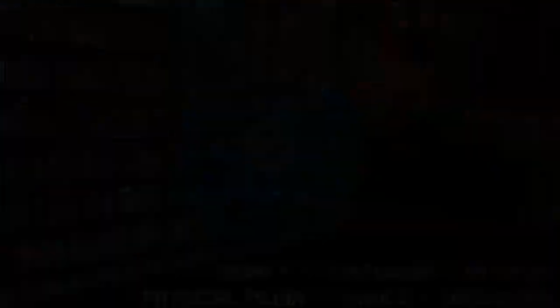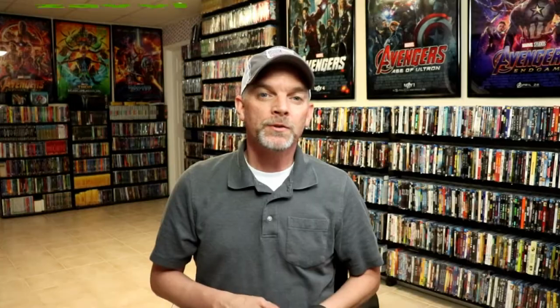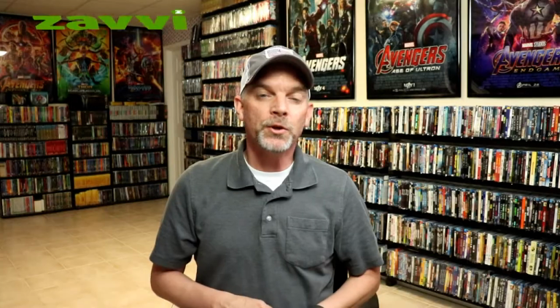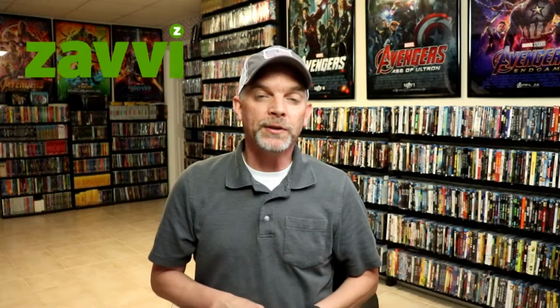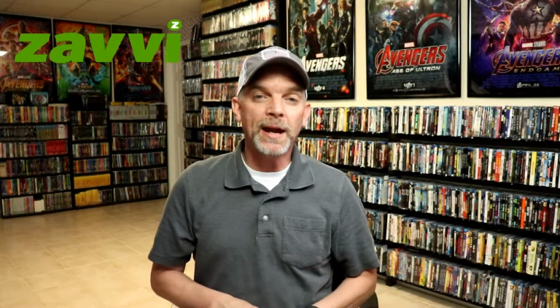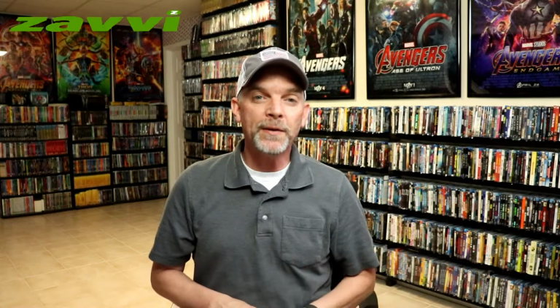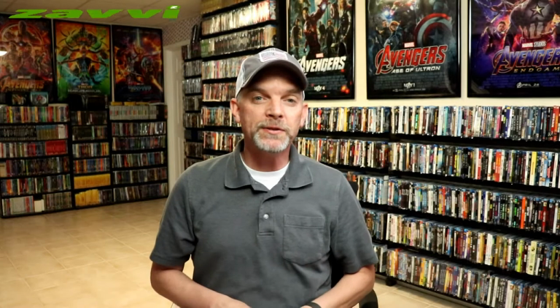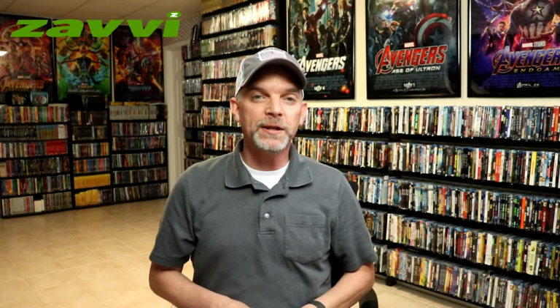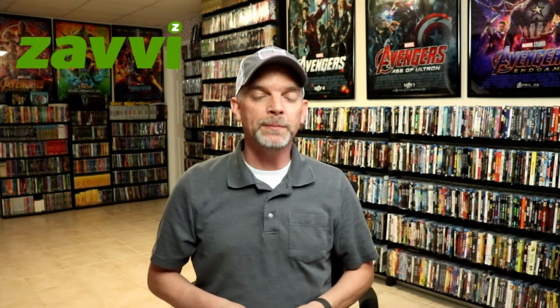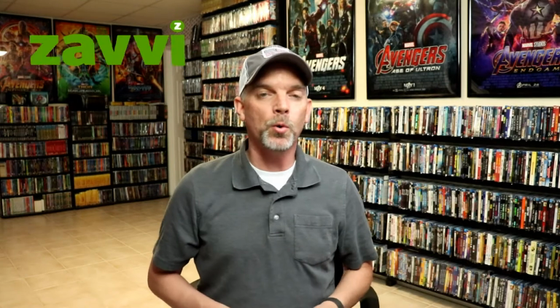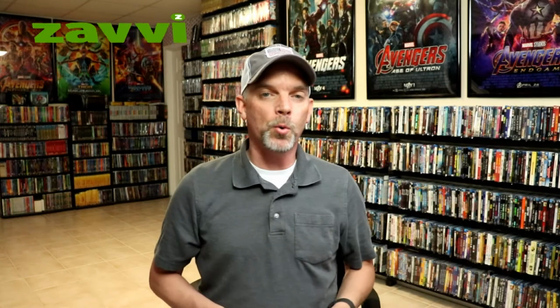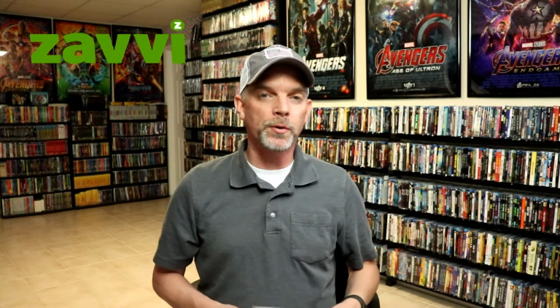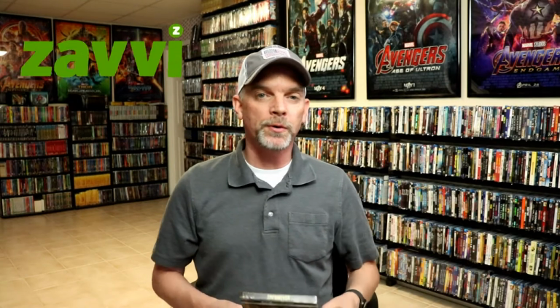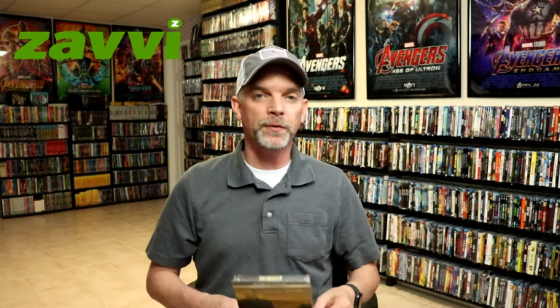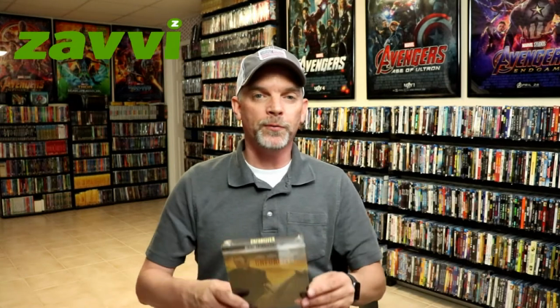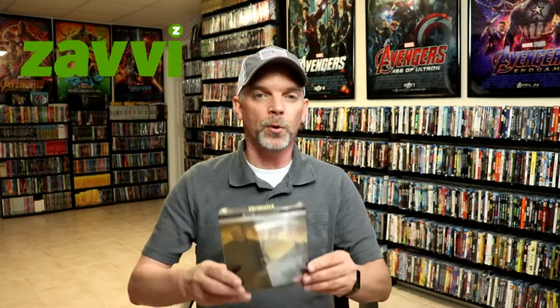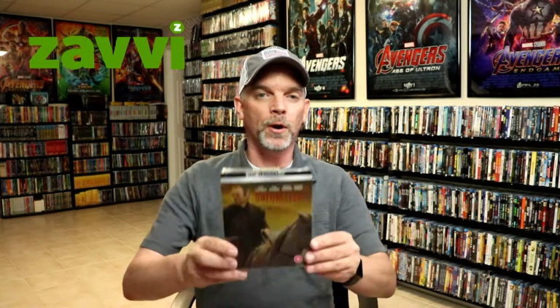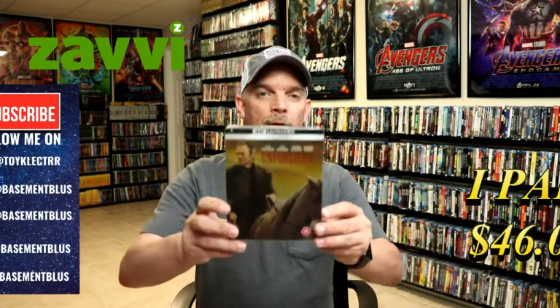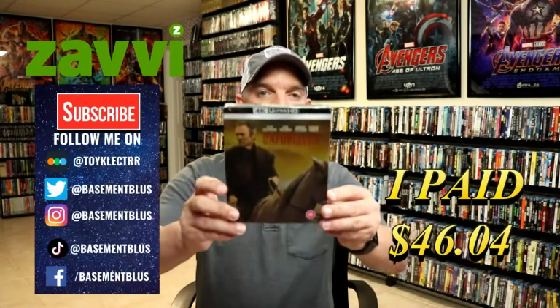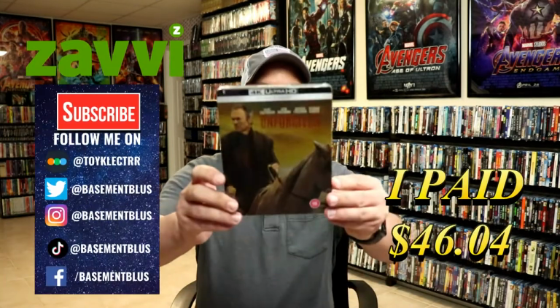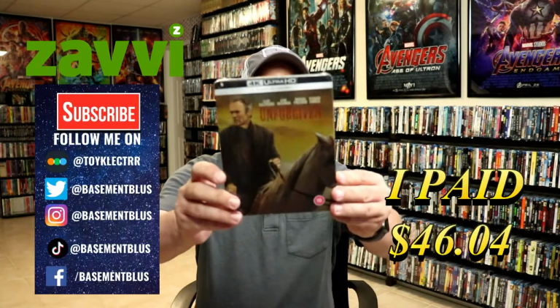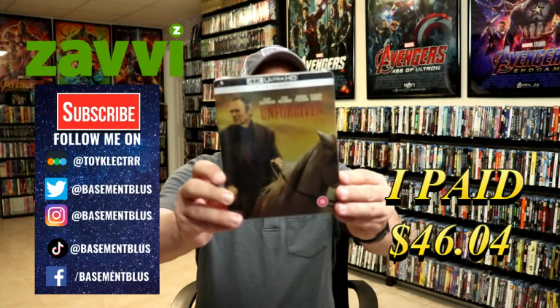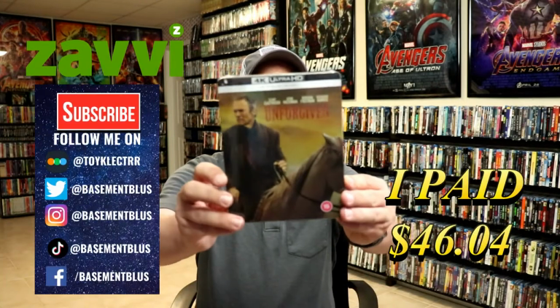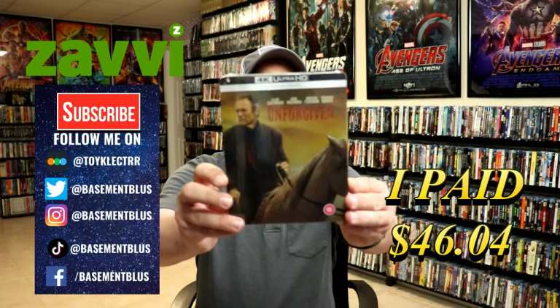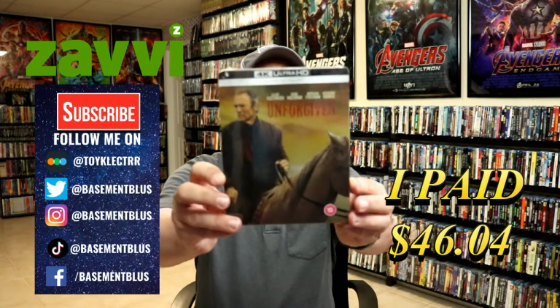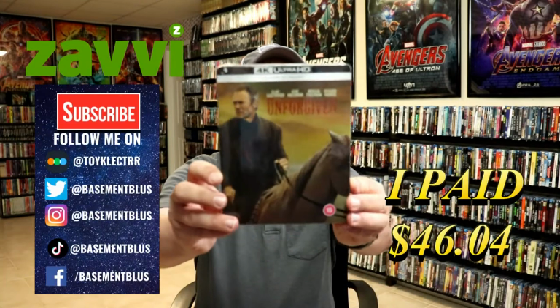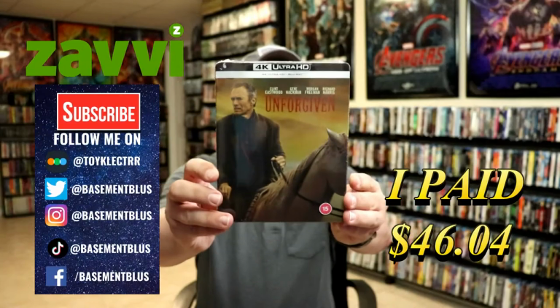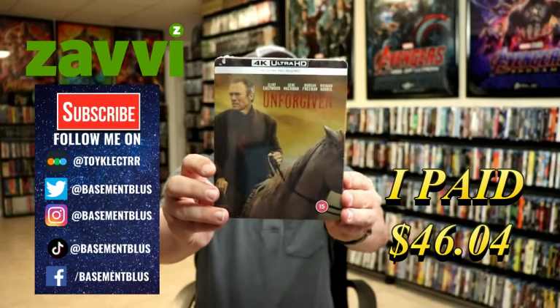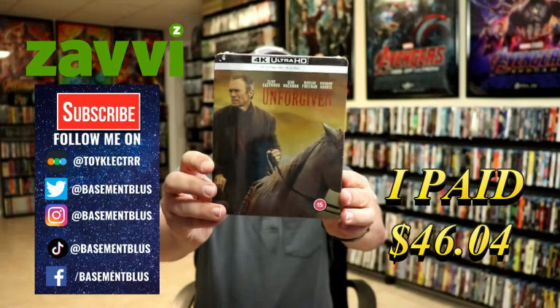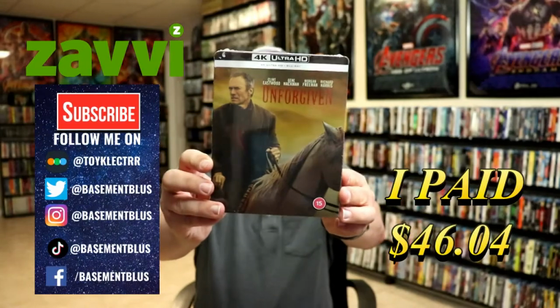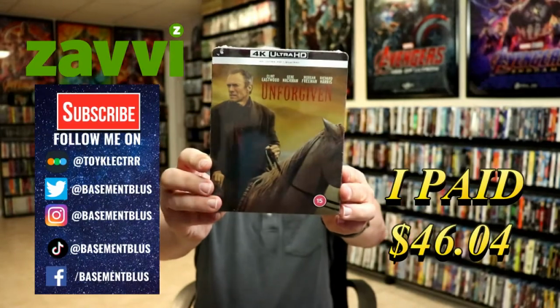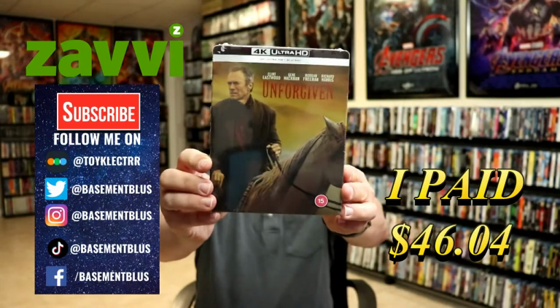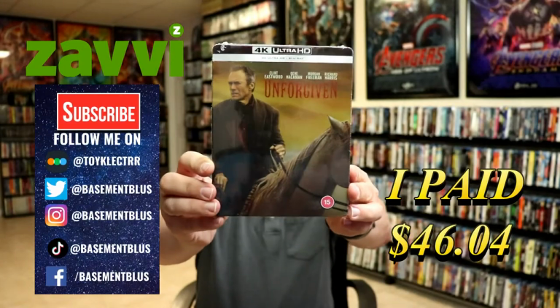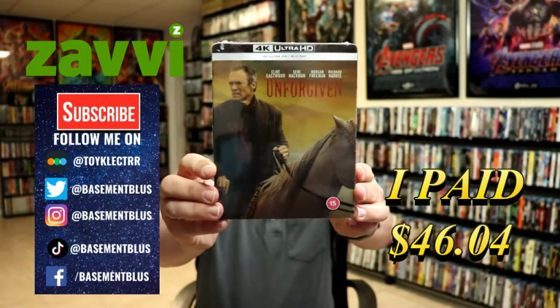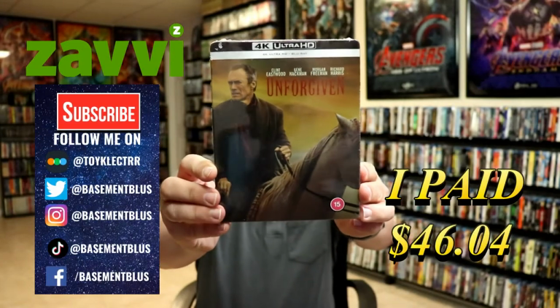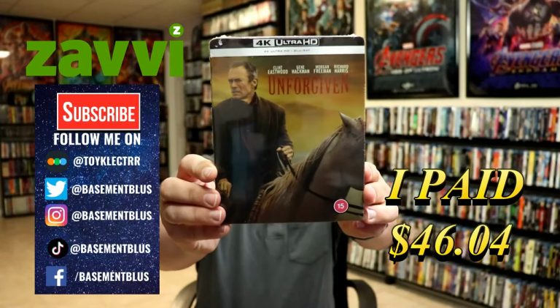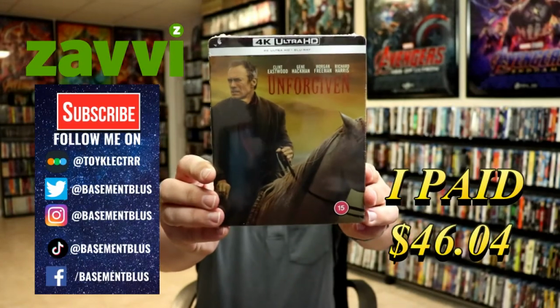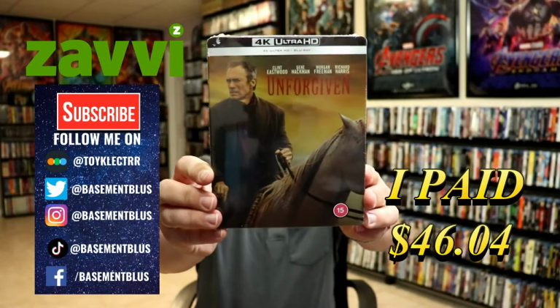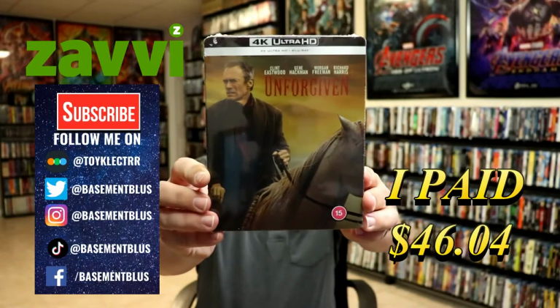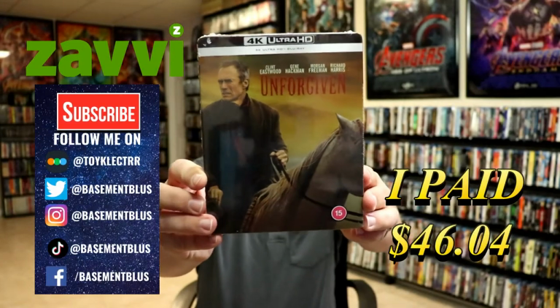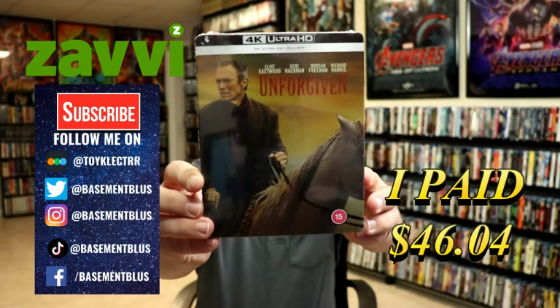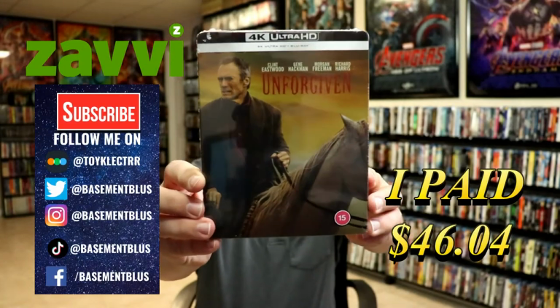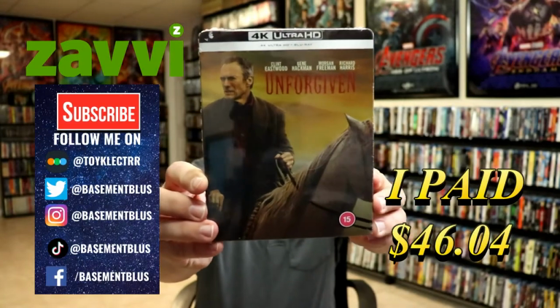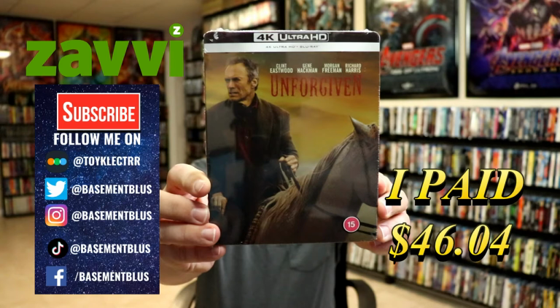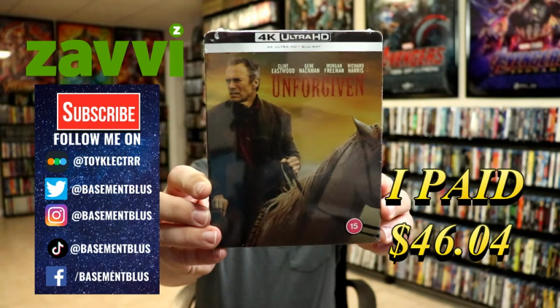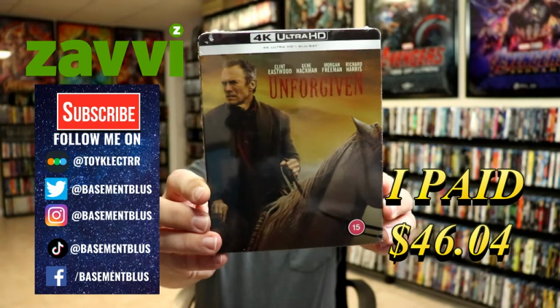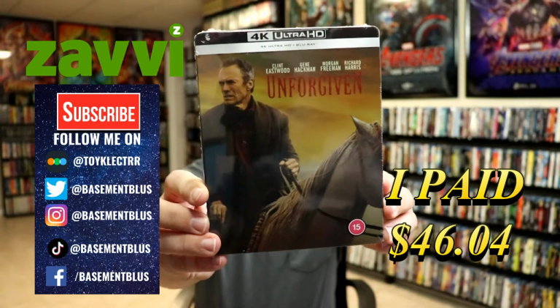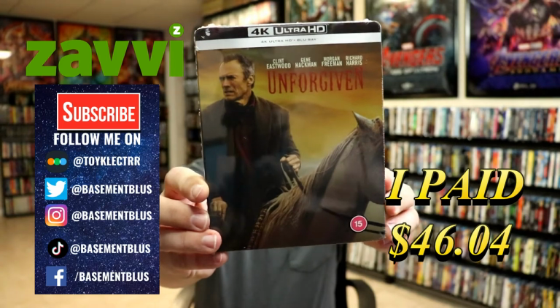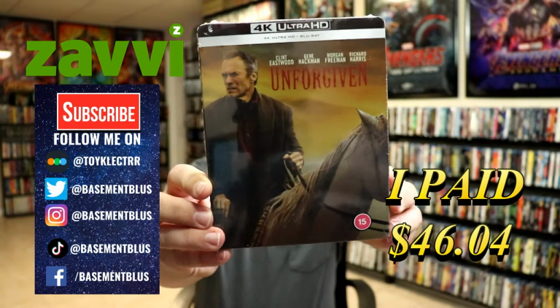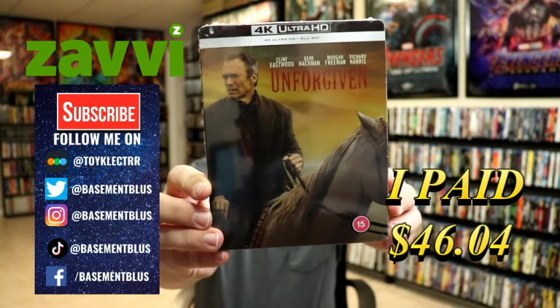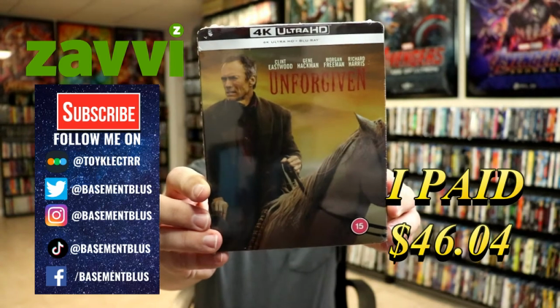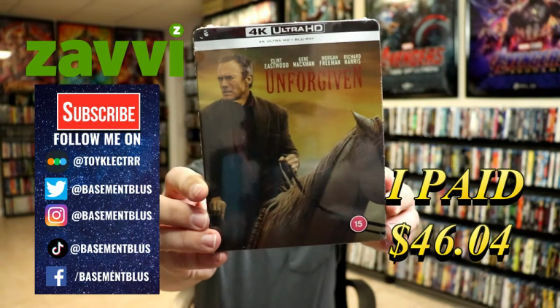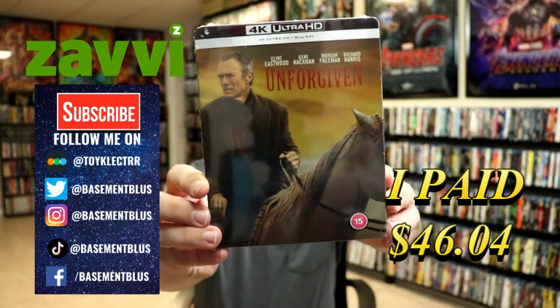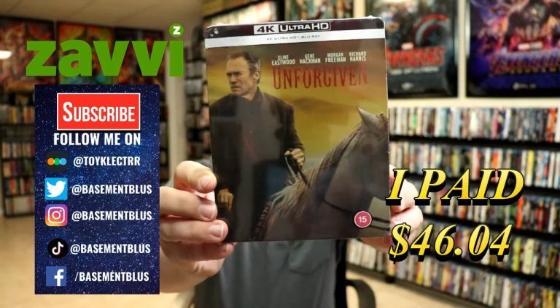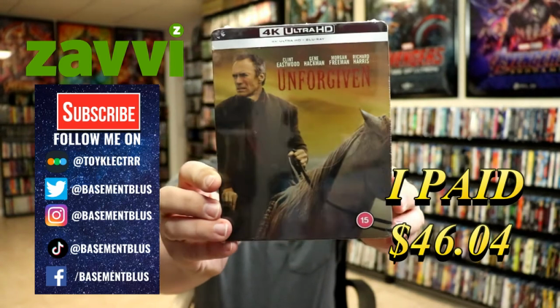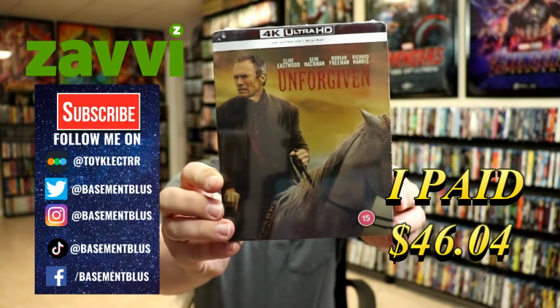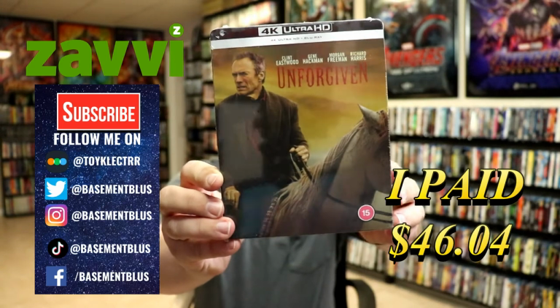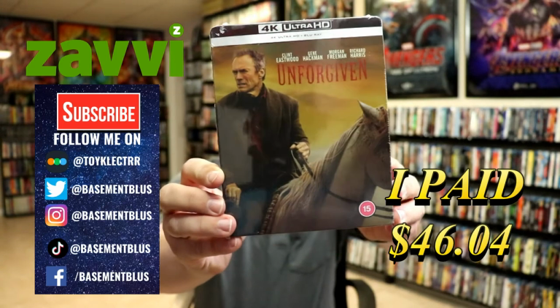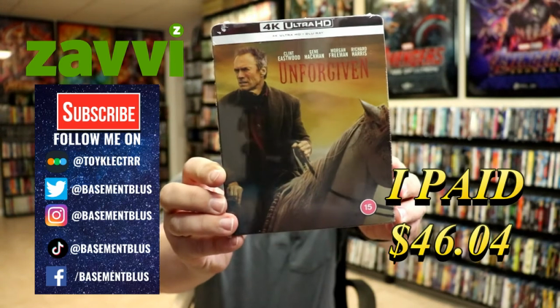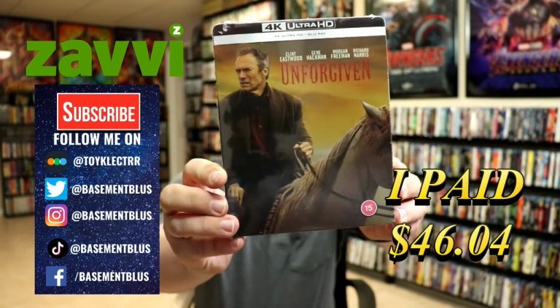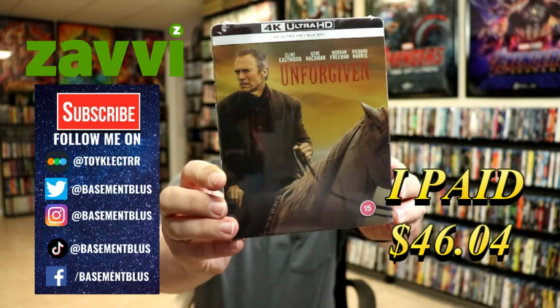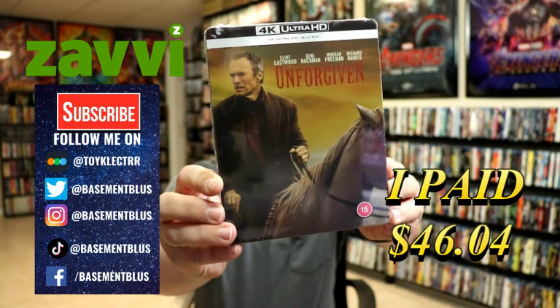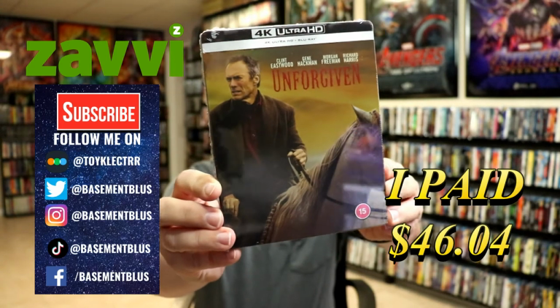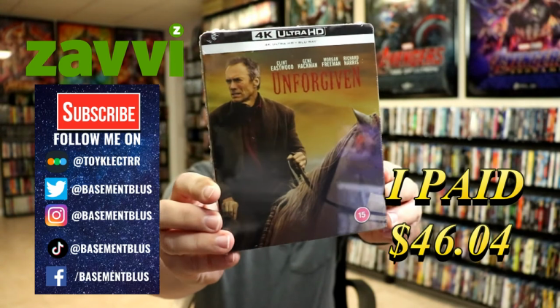Today I've received my order for Unforgiven. This is the Xavi exclusive 4K Steelbook, featuring the 4K Ultra HD and the Blu-ray.